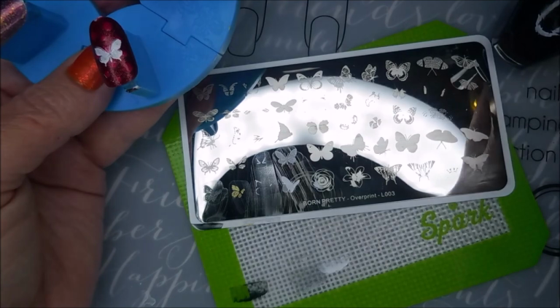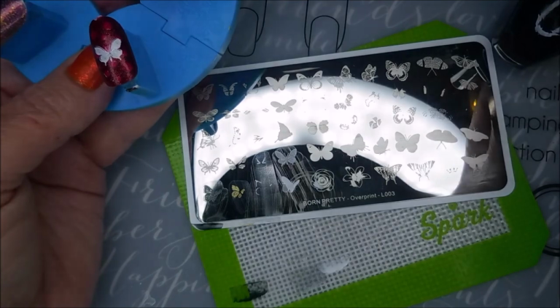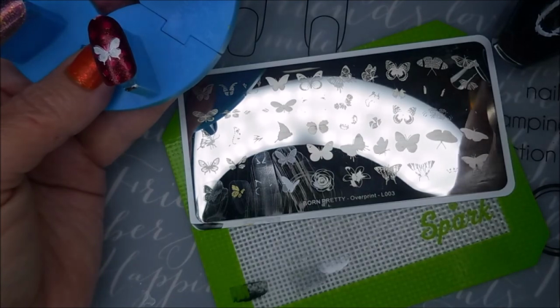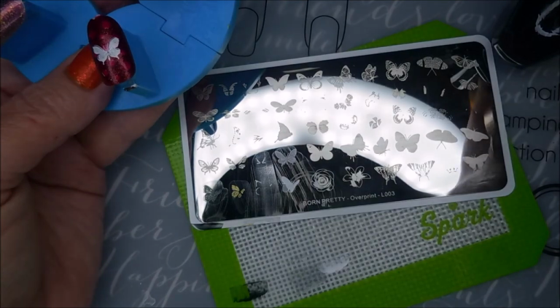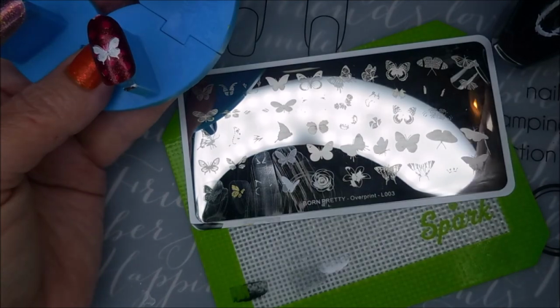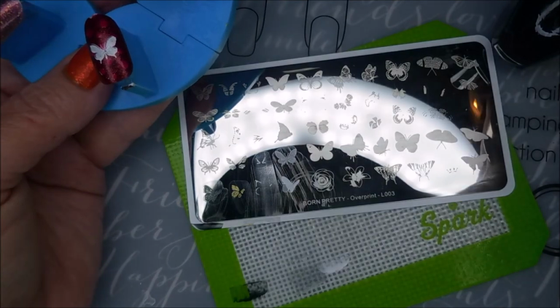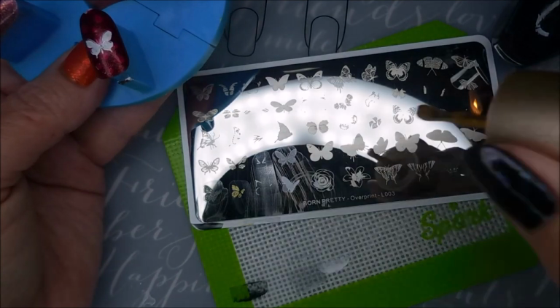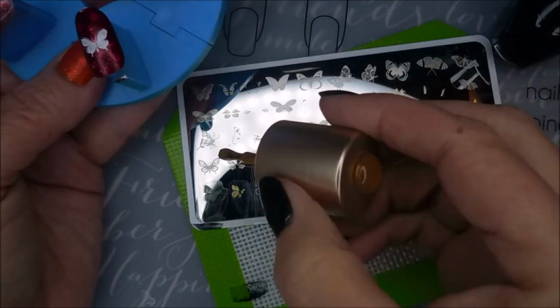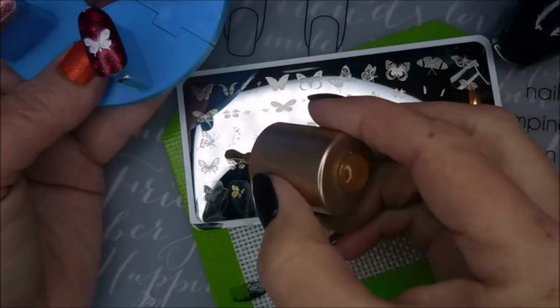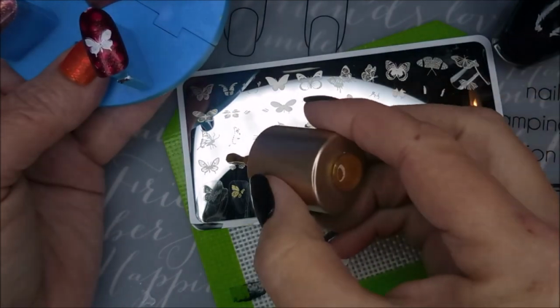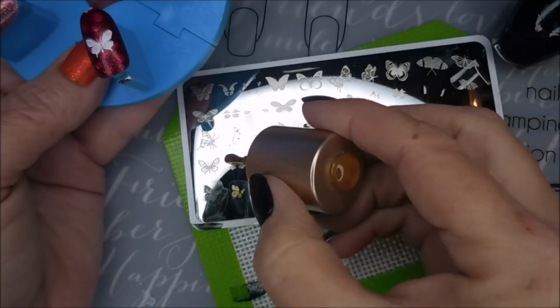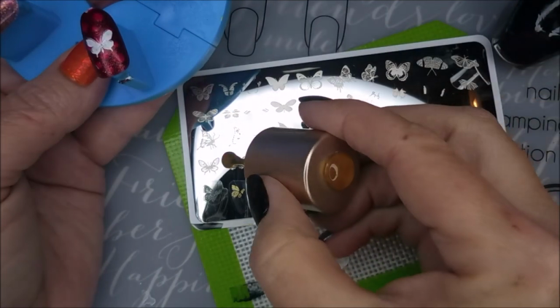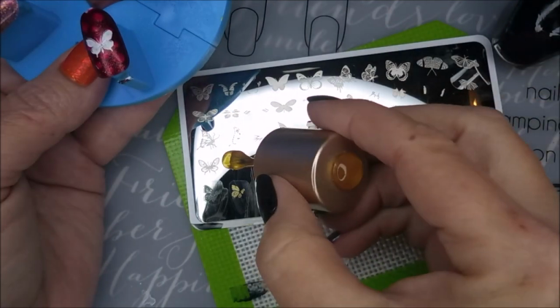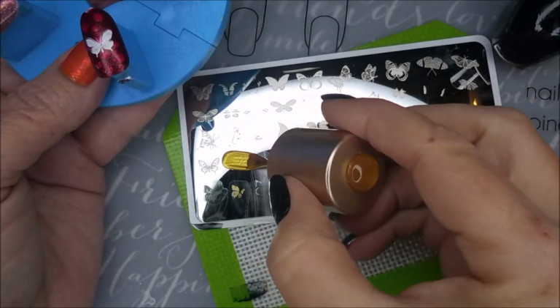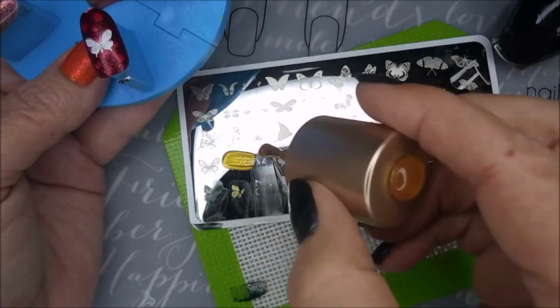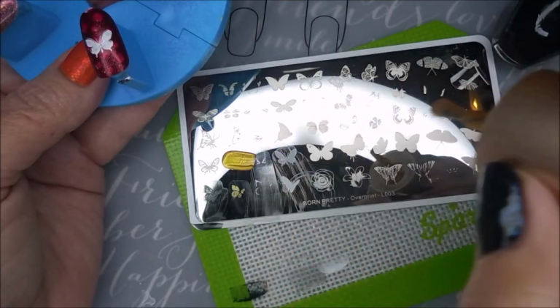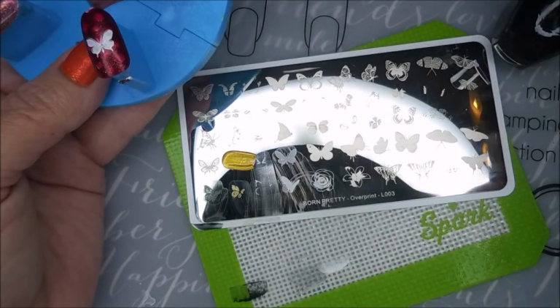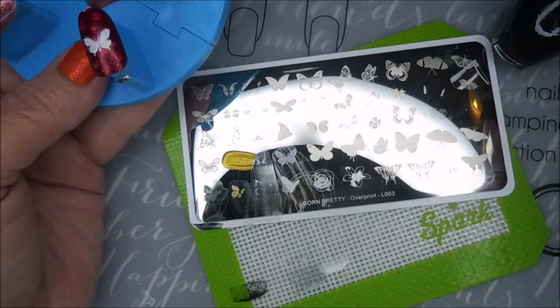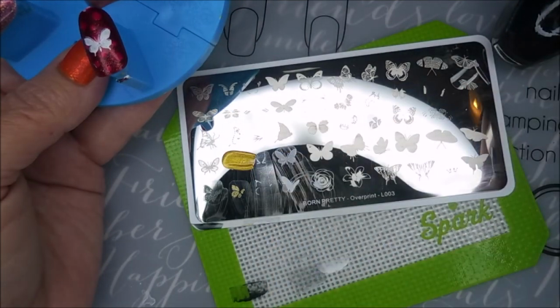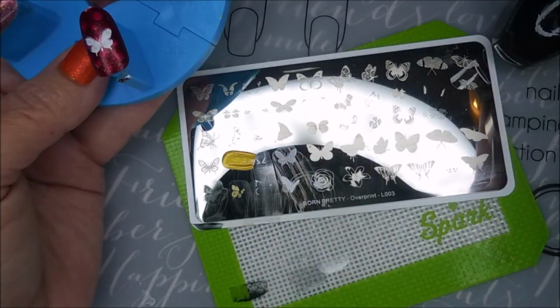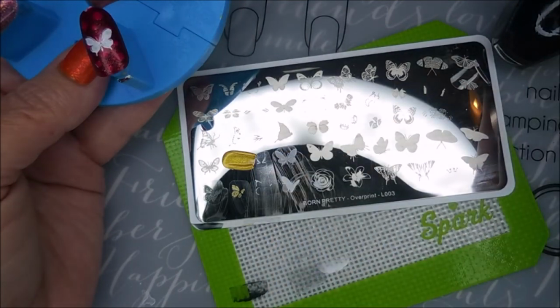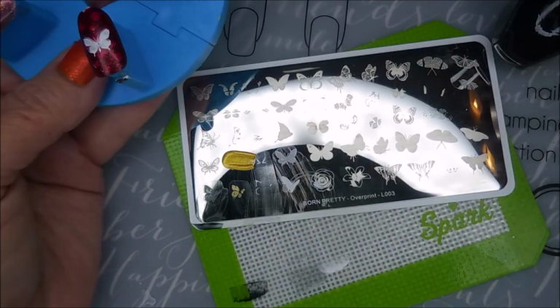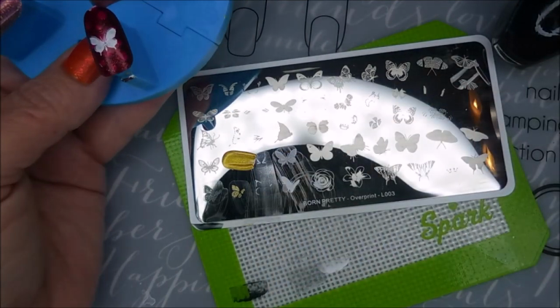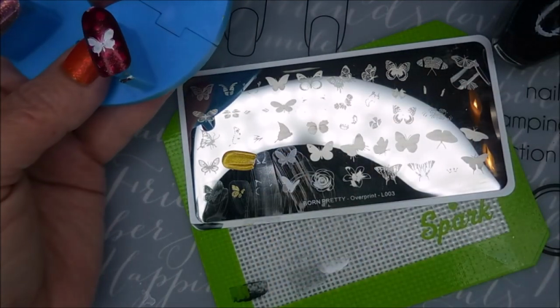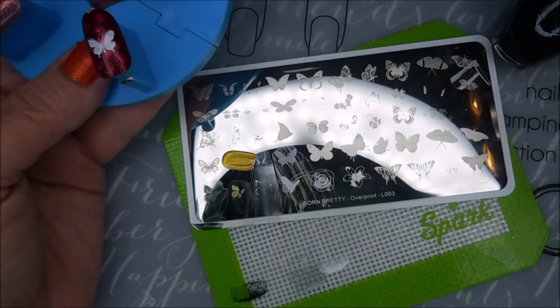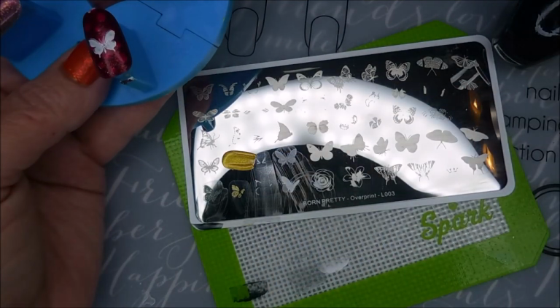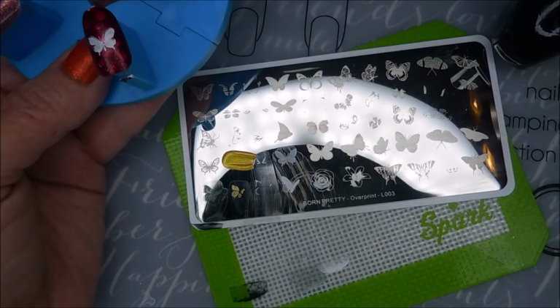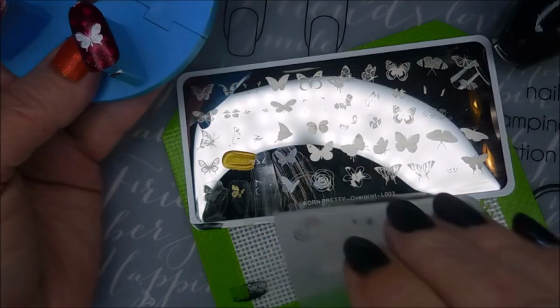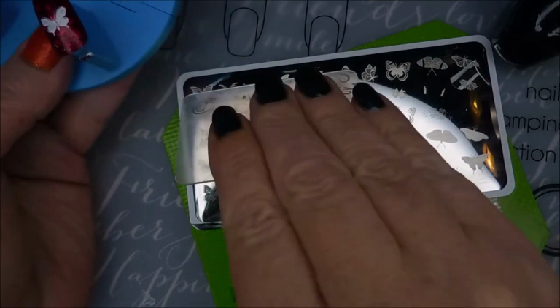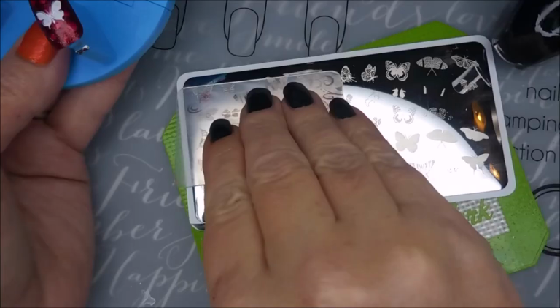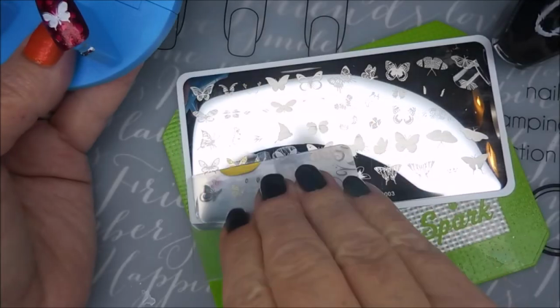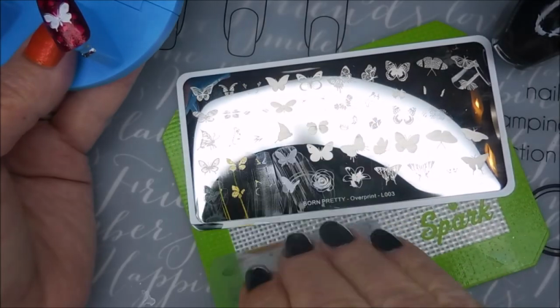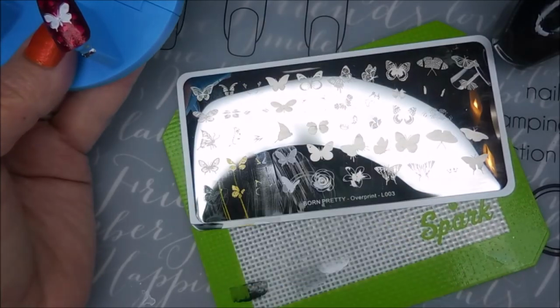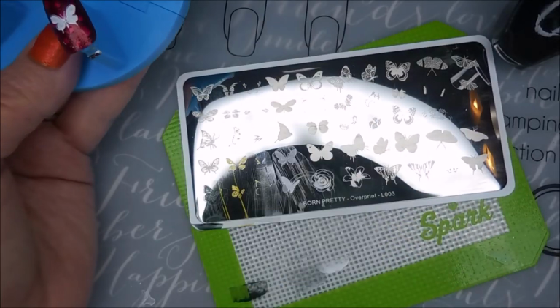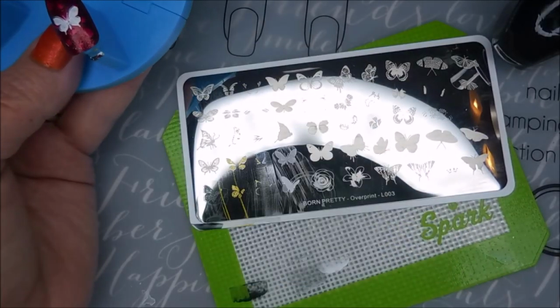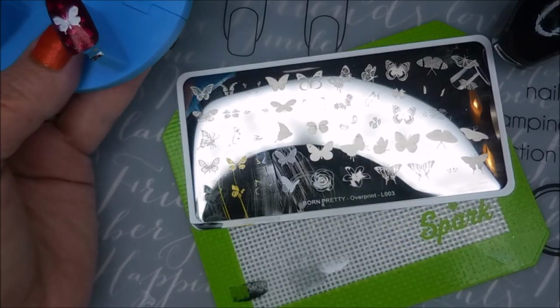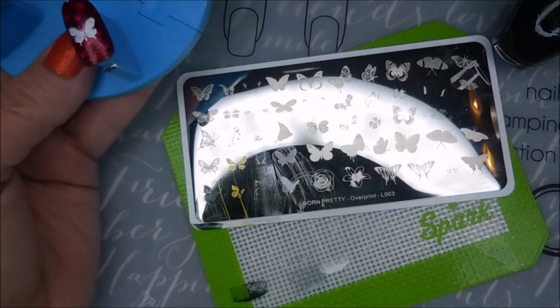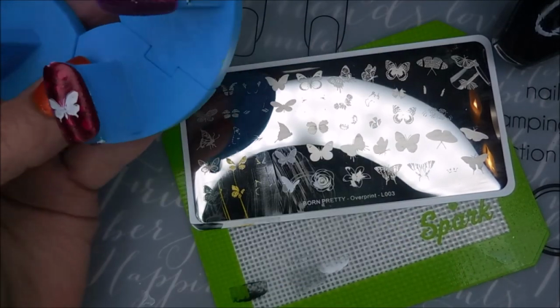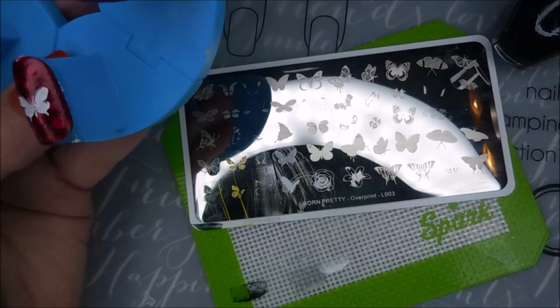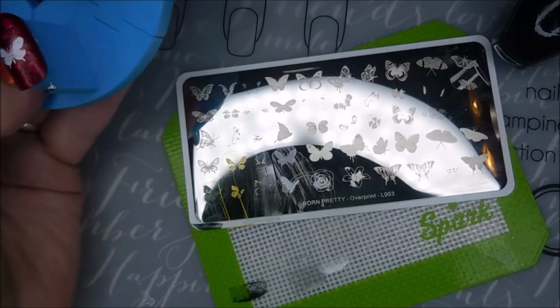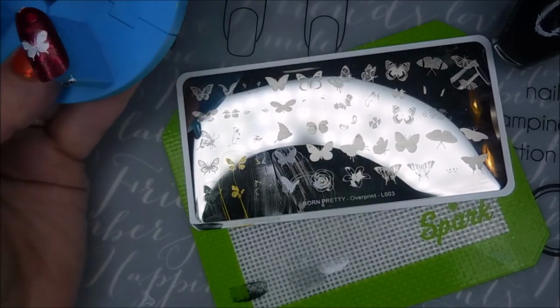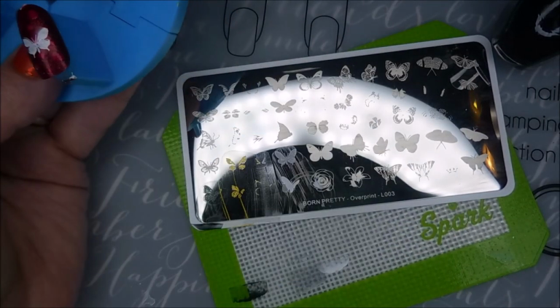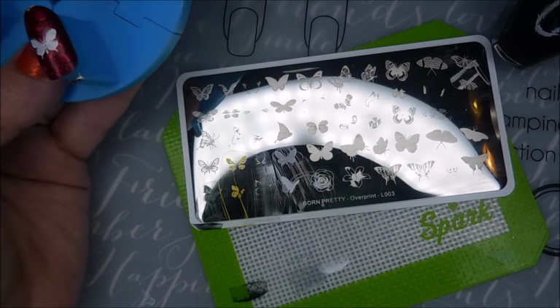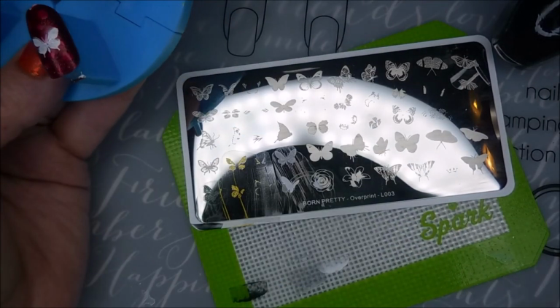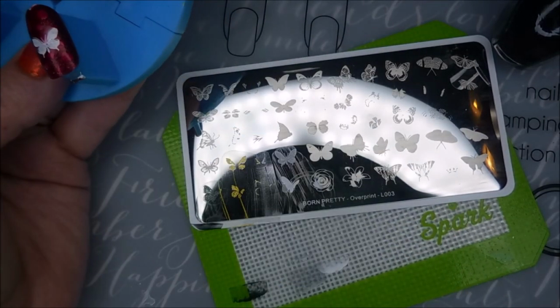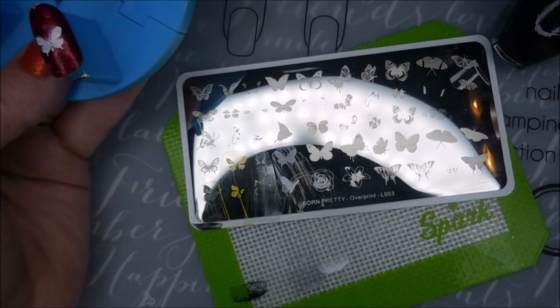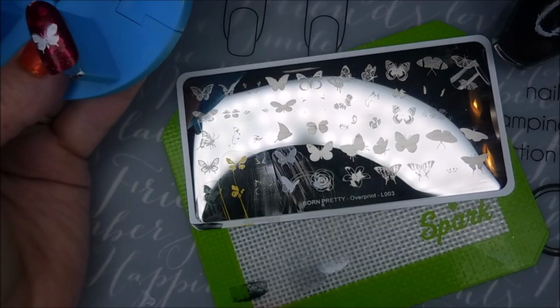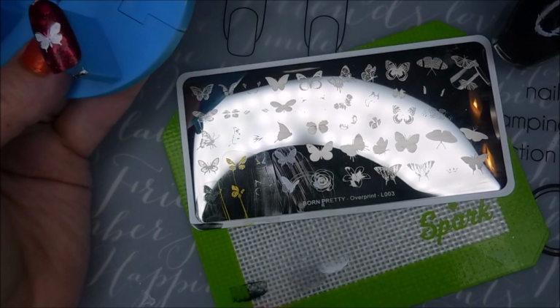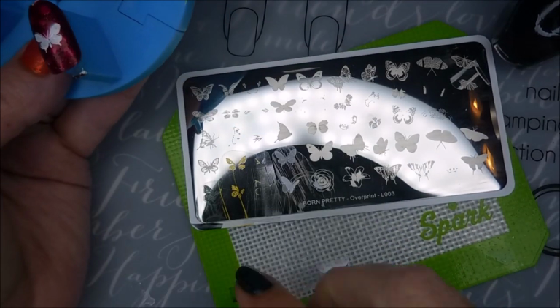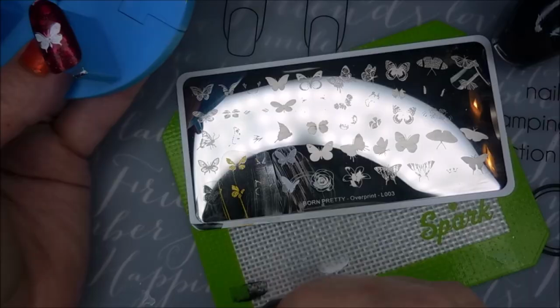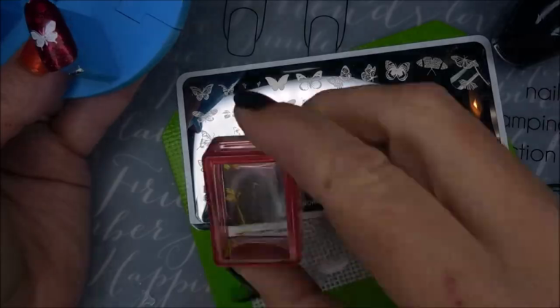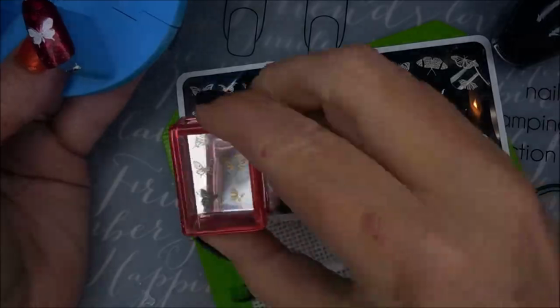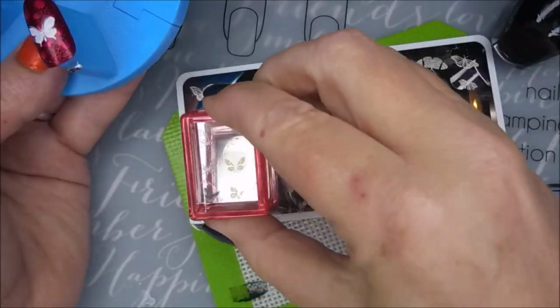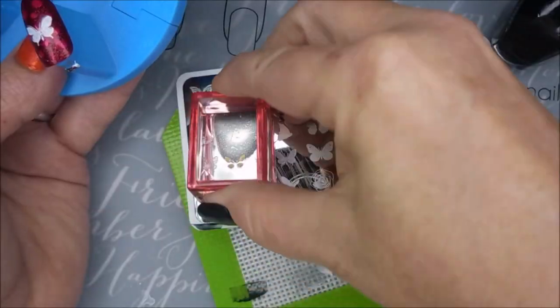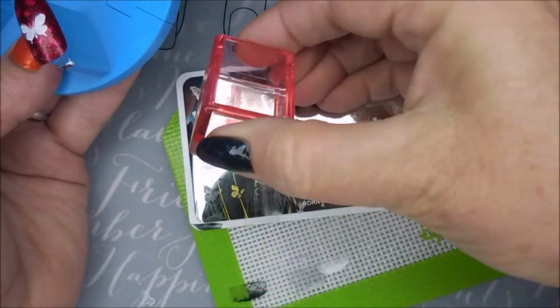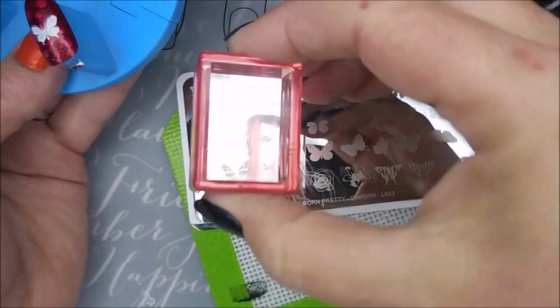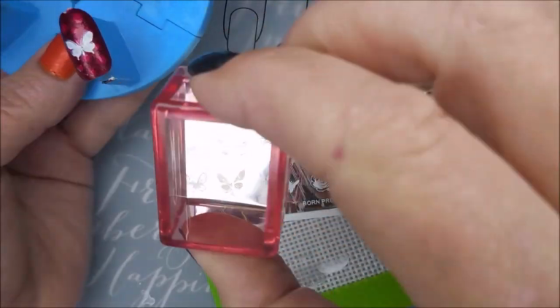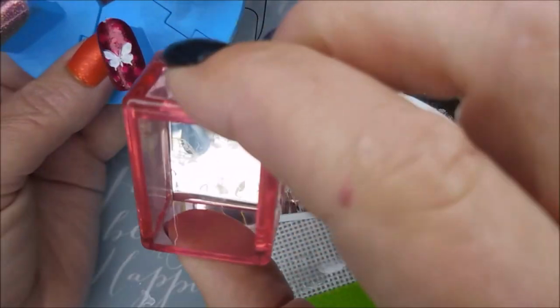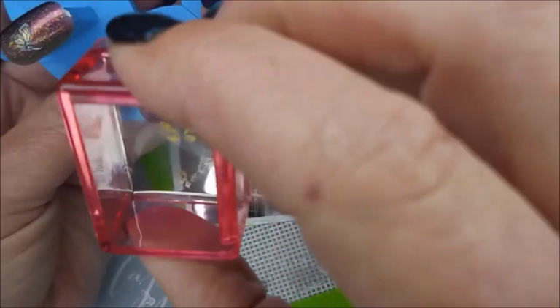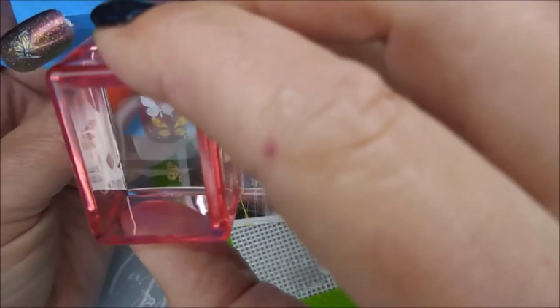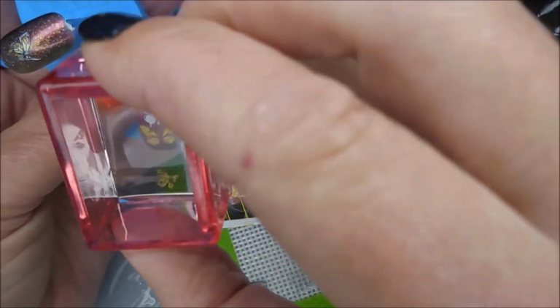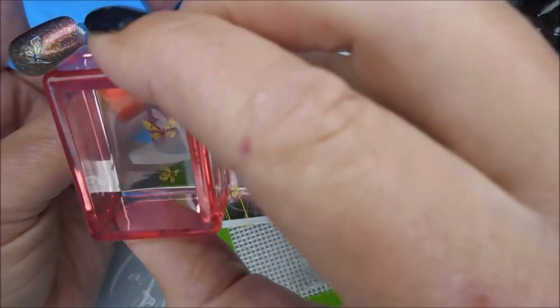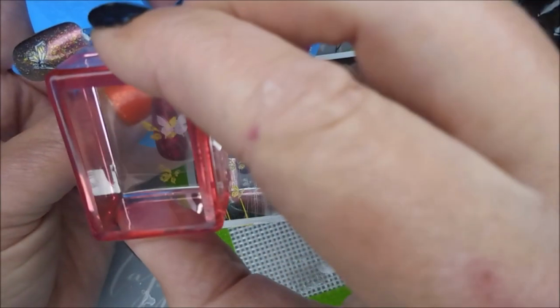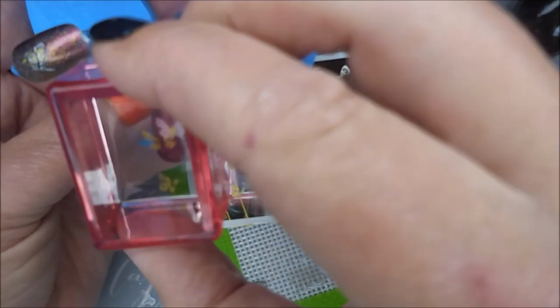I decided to just stamp in these four colors so that I didn't have a nightmare of a mess on my table when I got done.